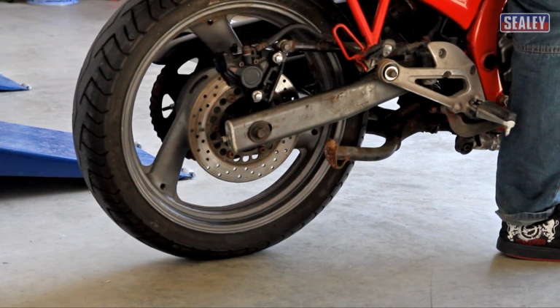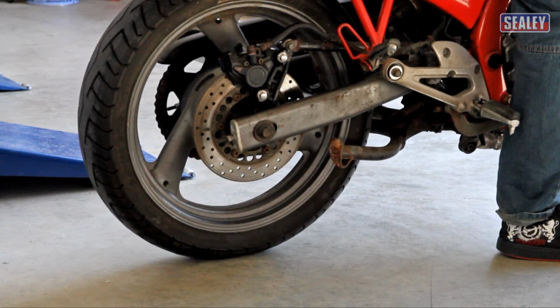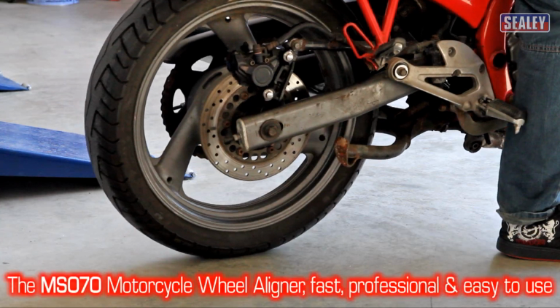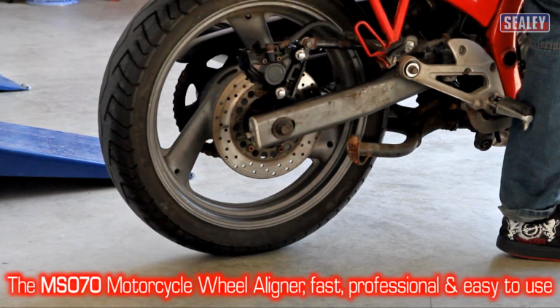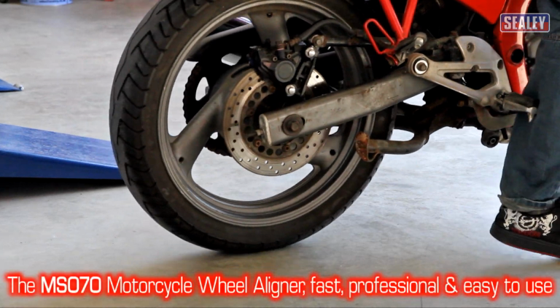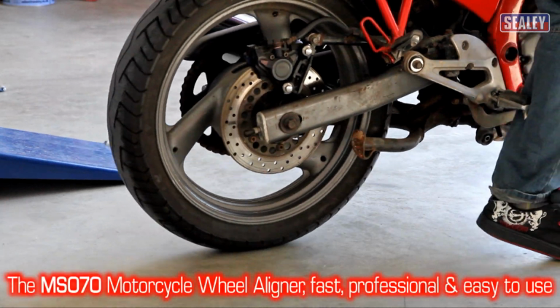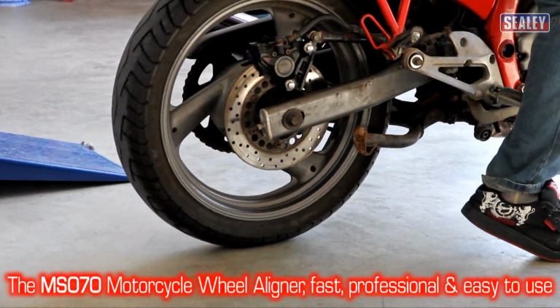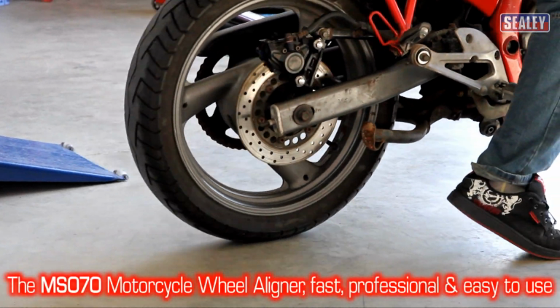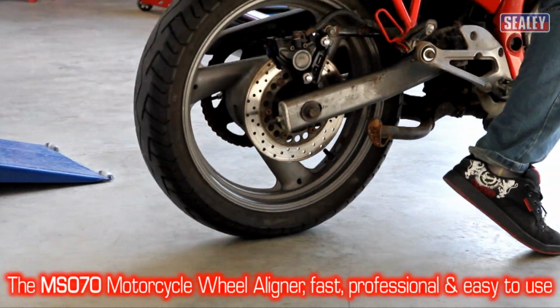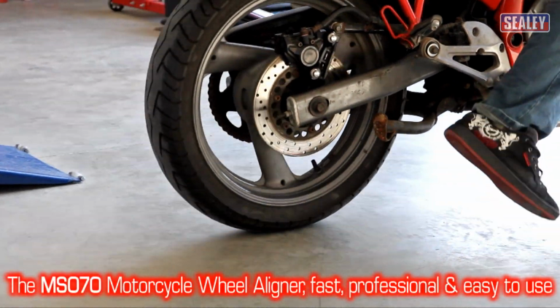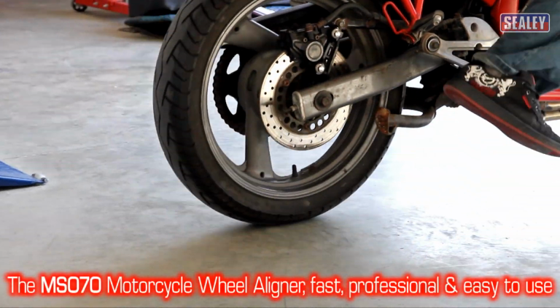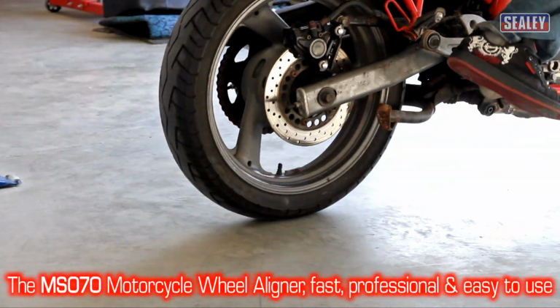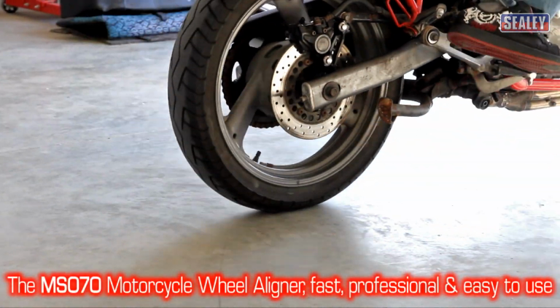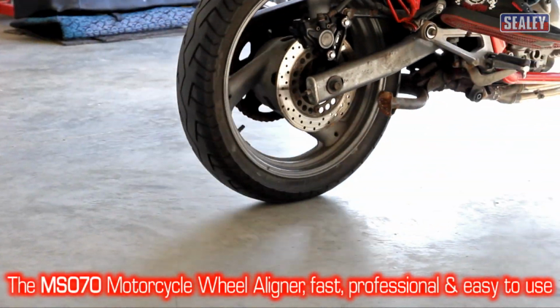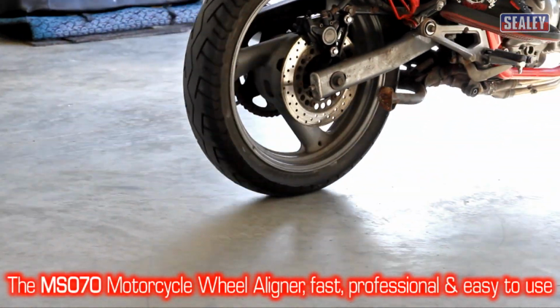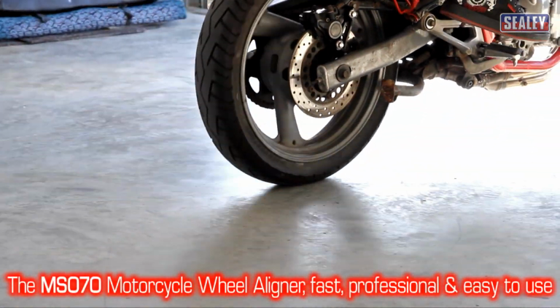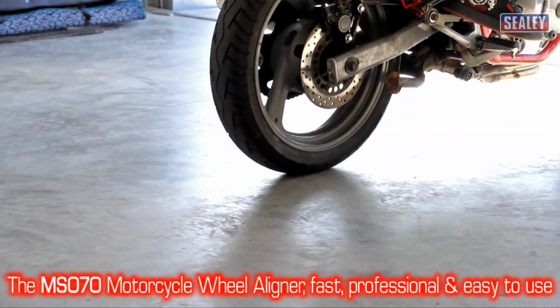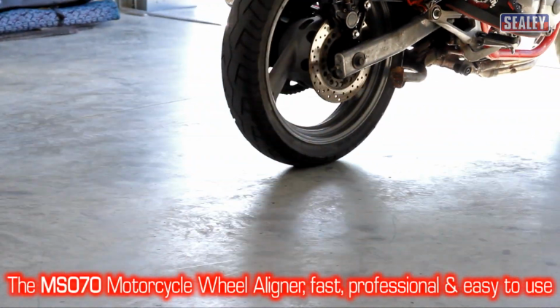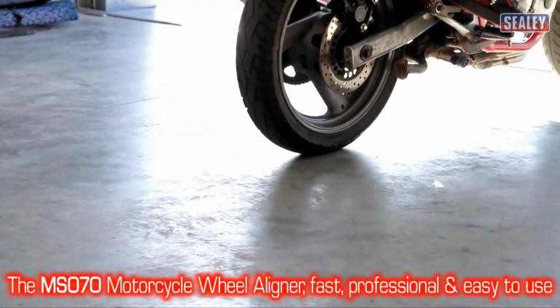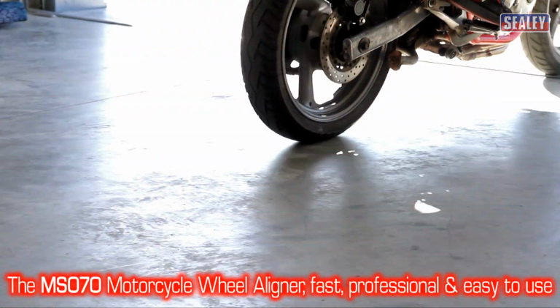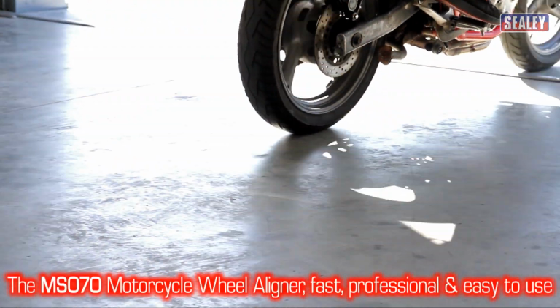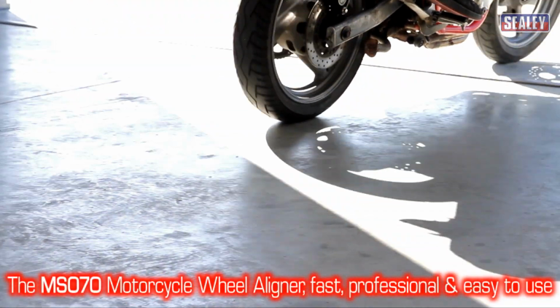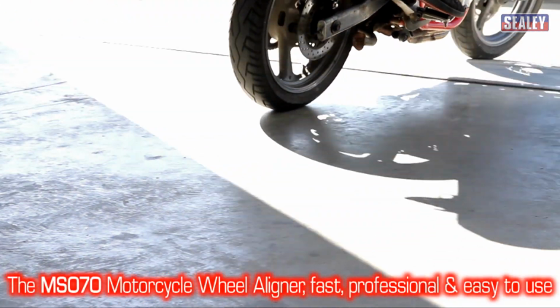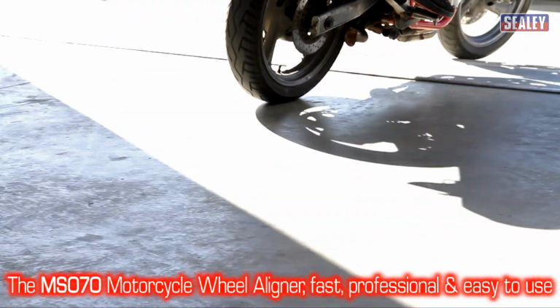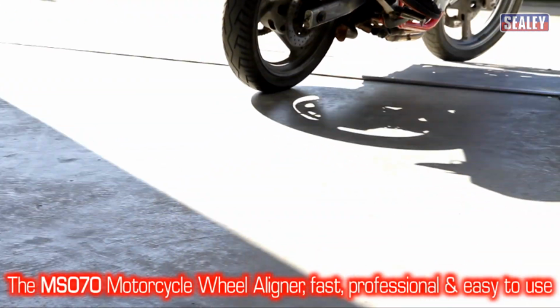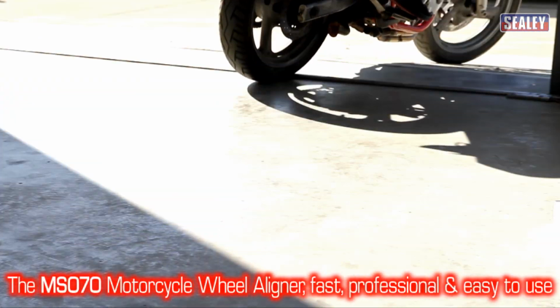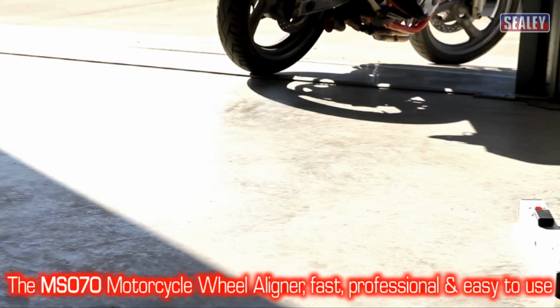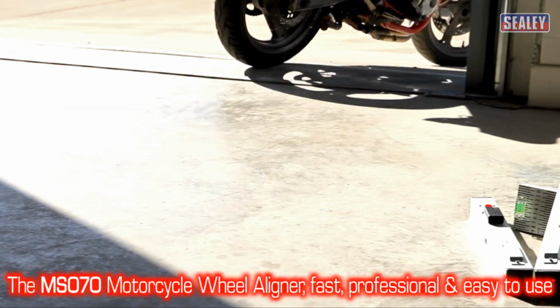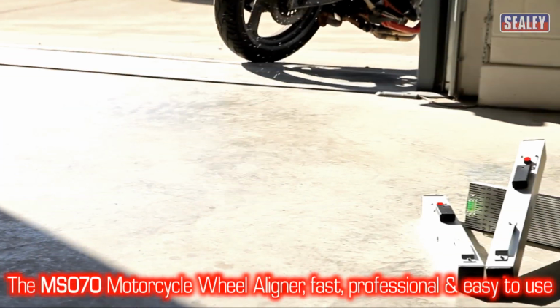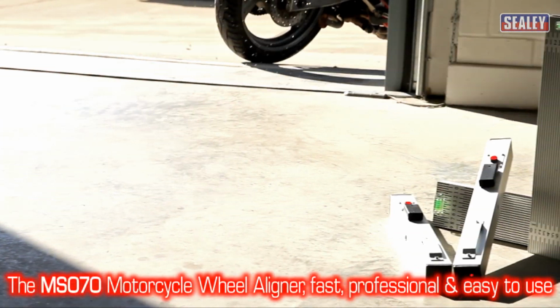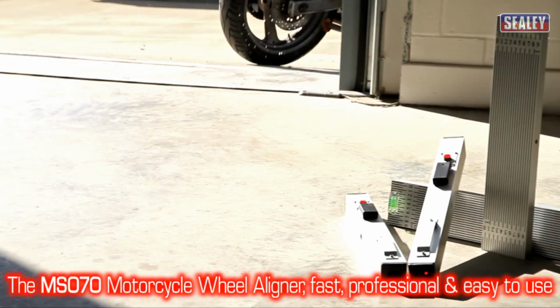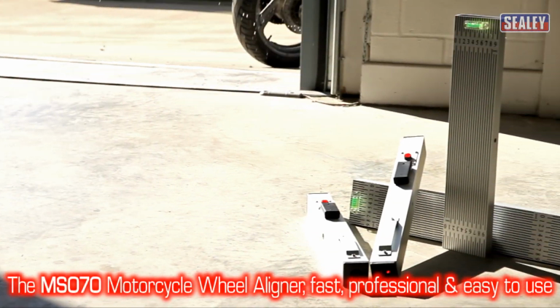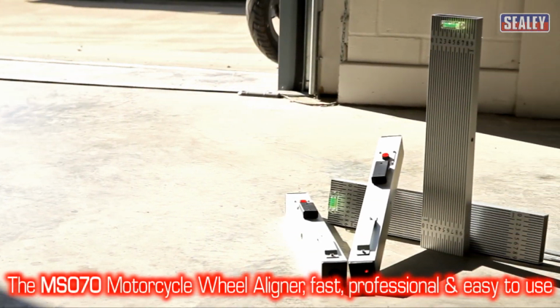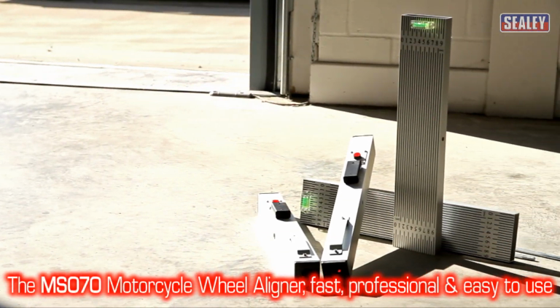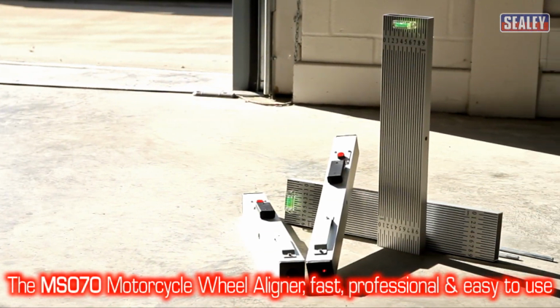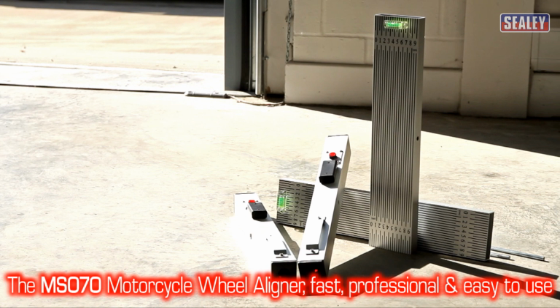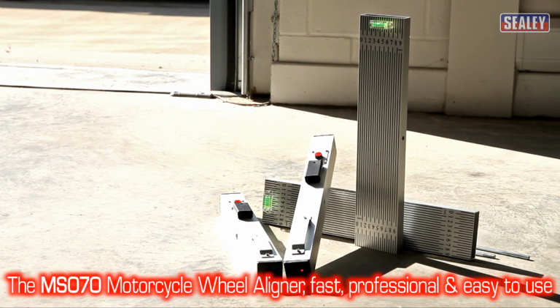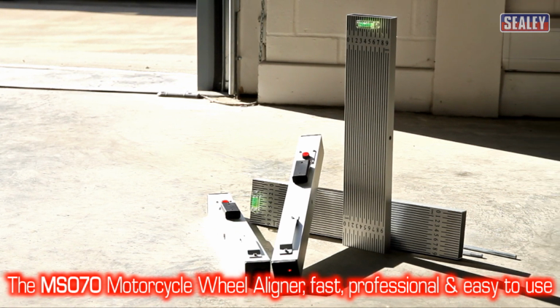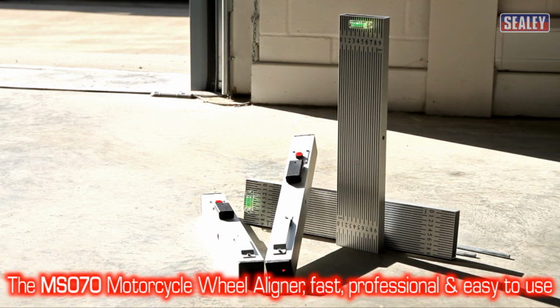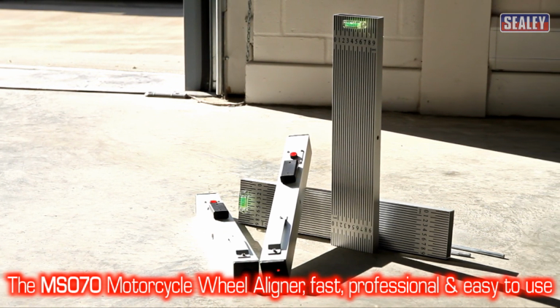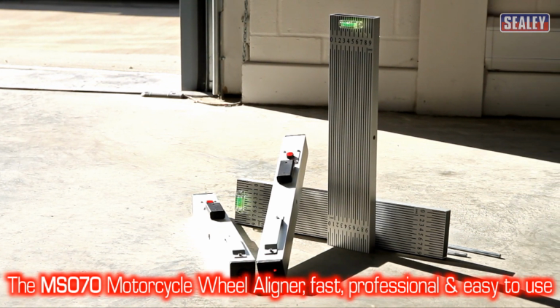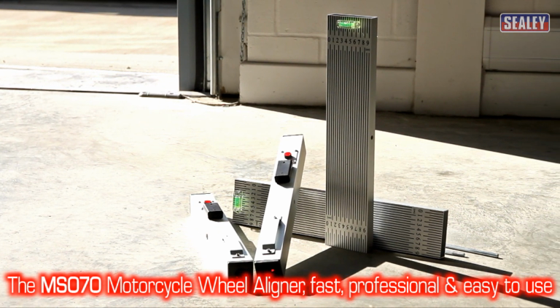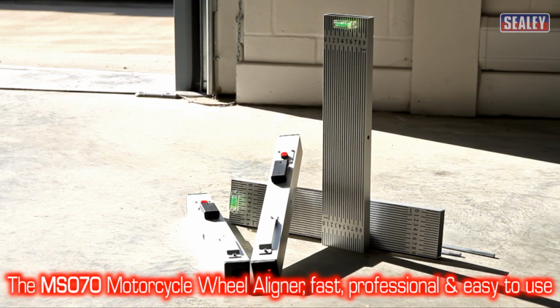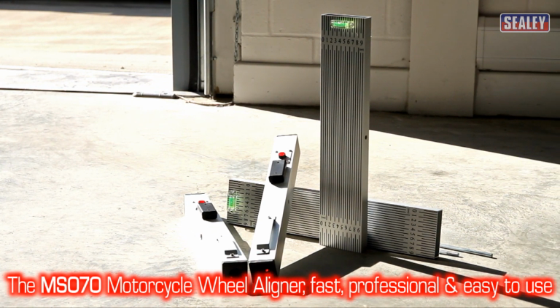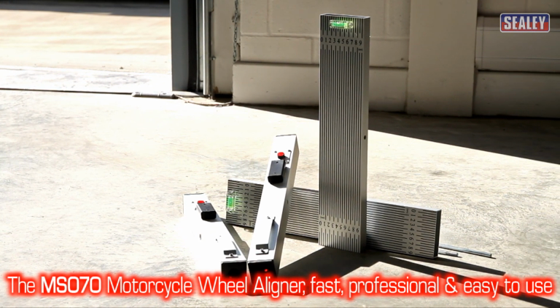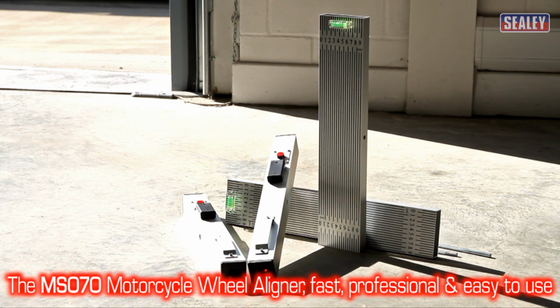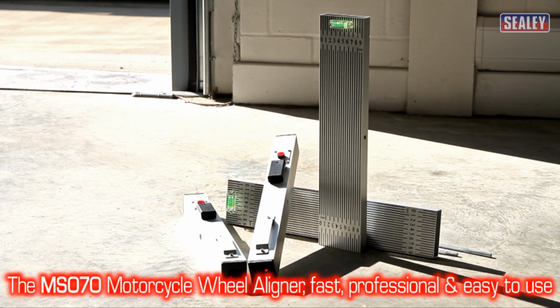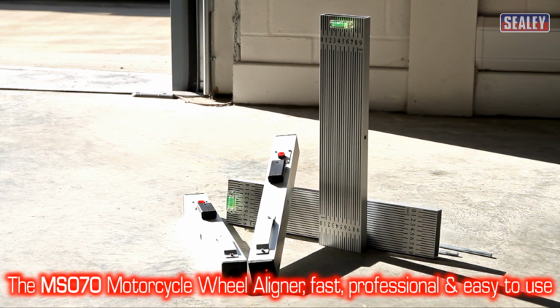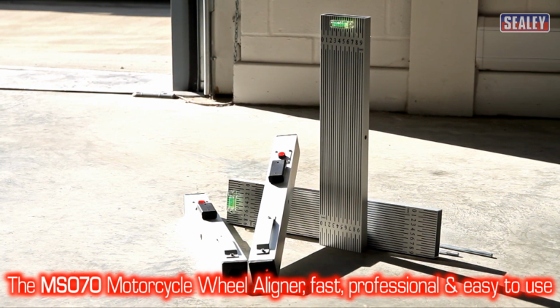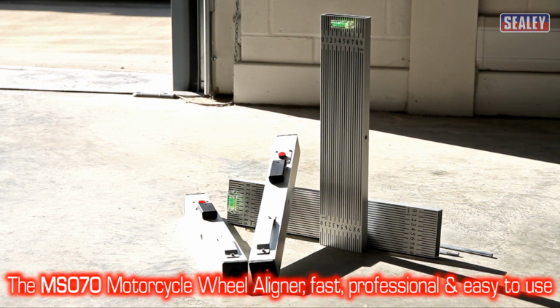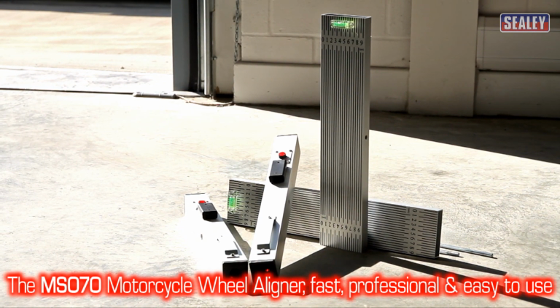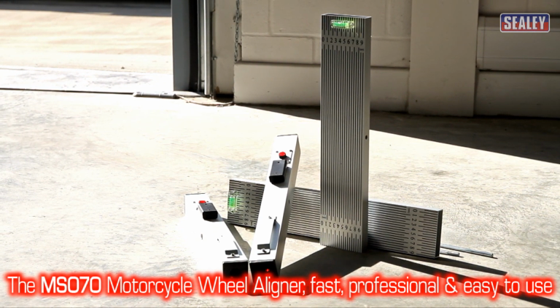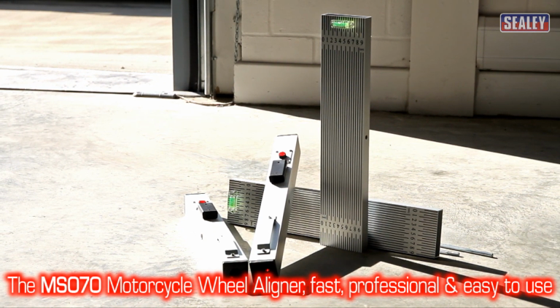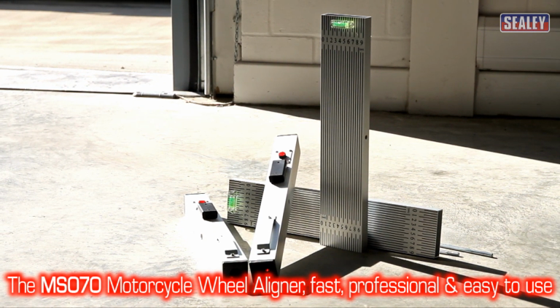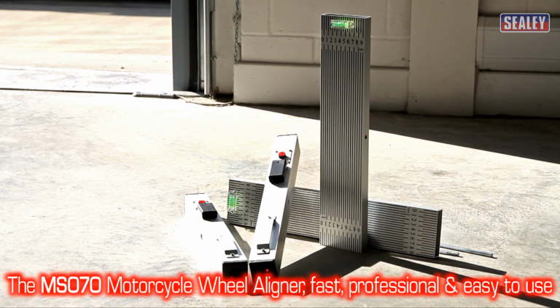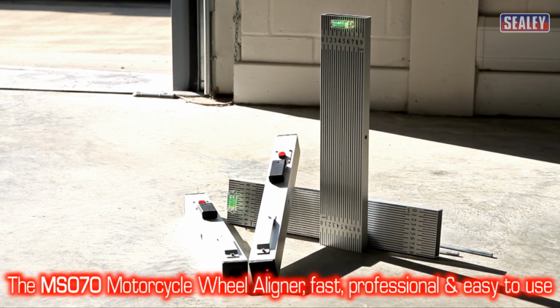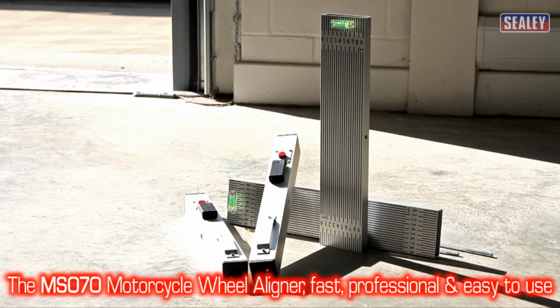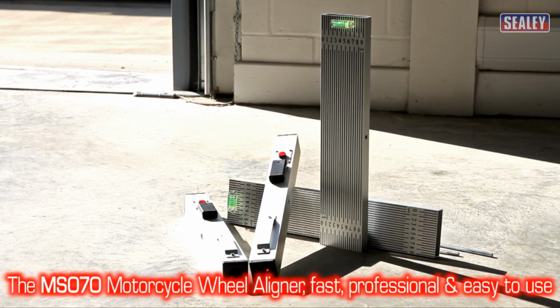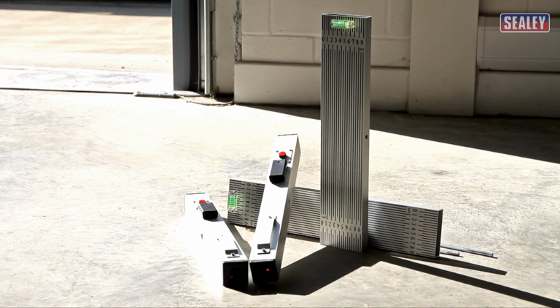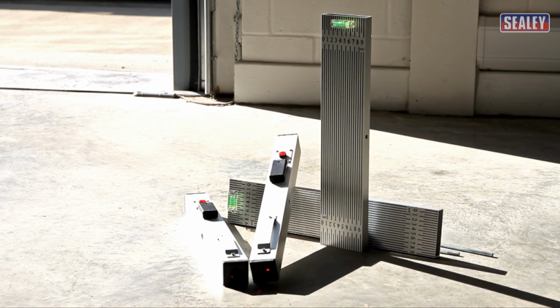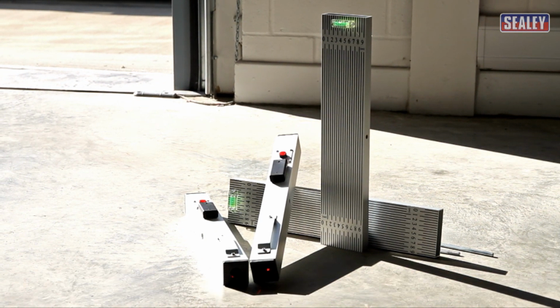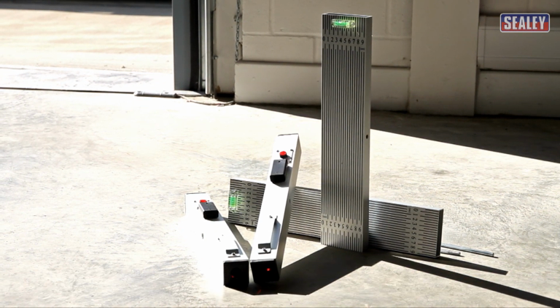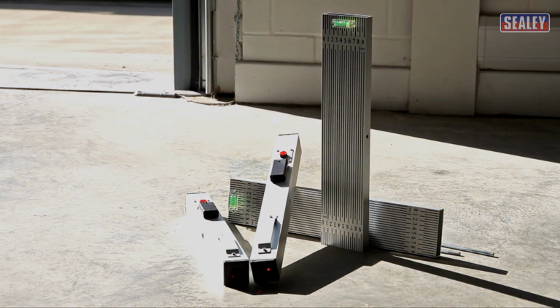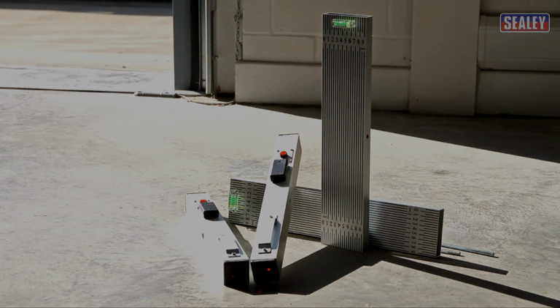The Sealey MS-070 motorcycle wheel alignment tool. Fast, professional and easy to use.